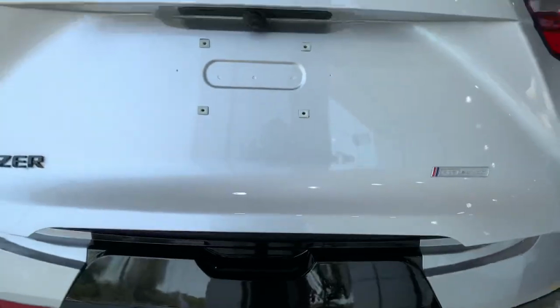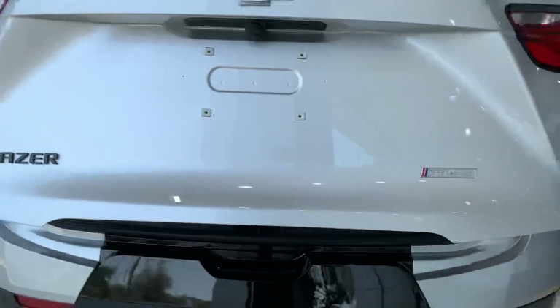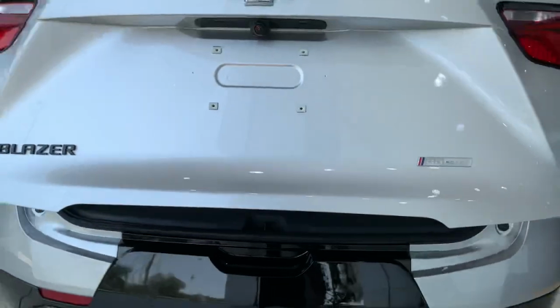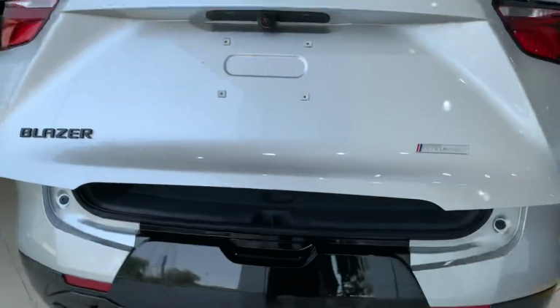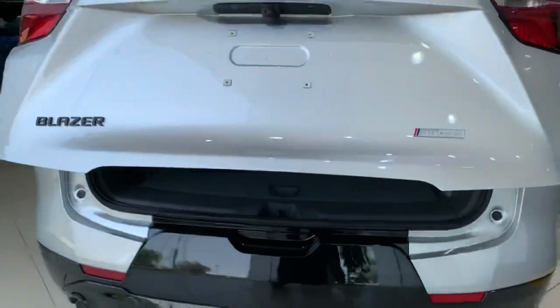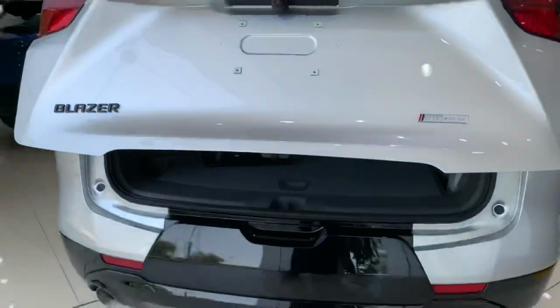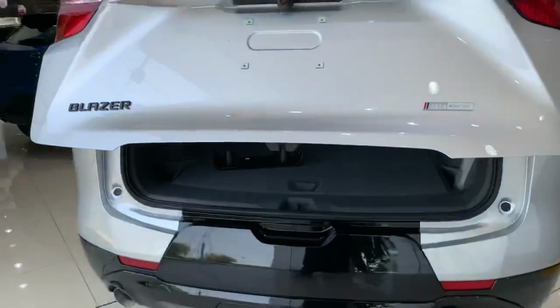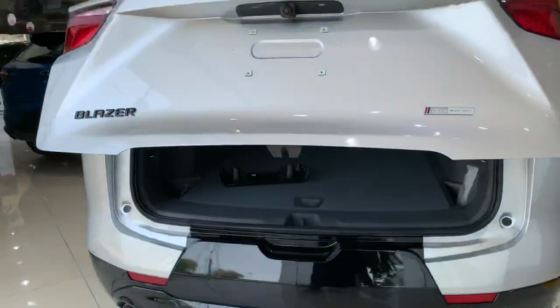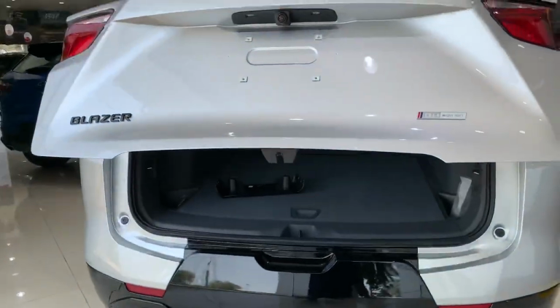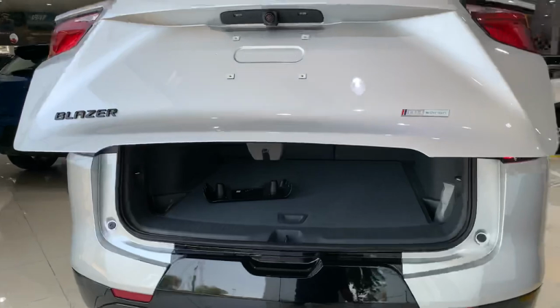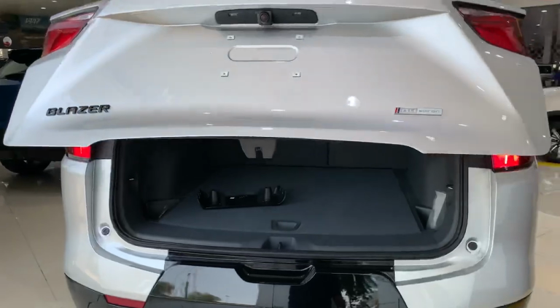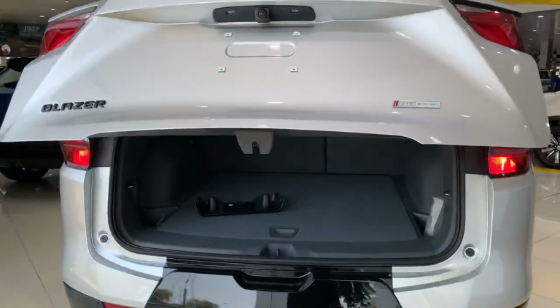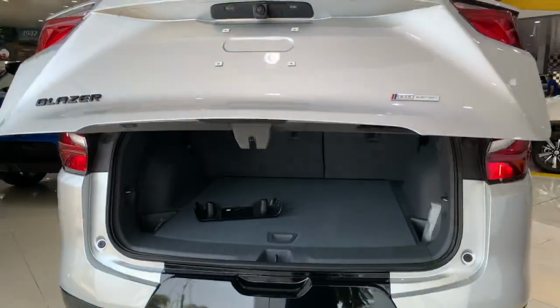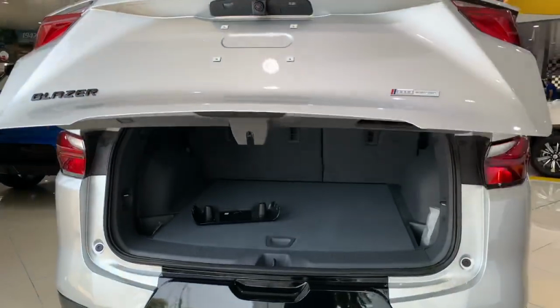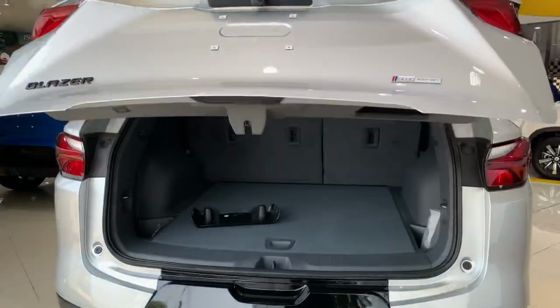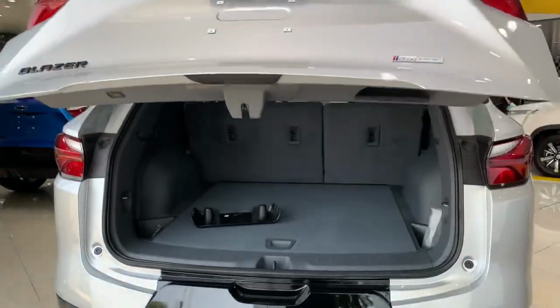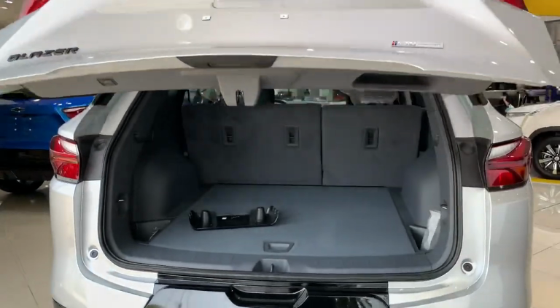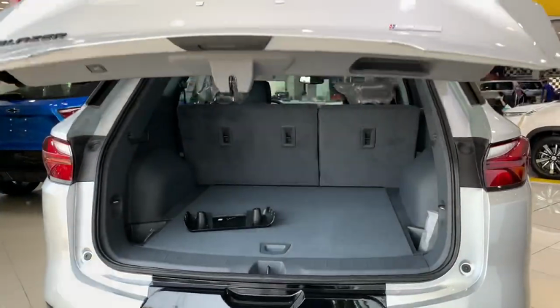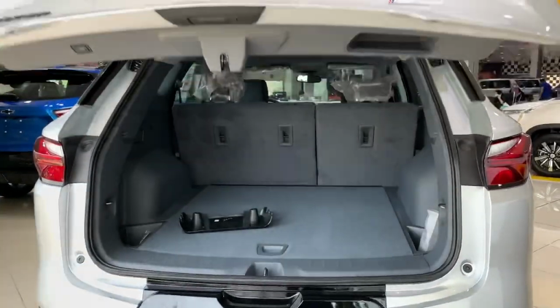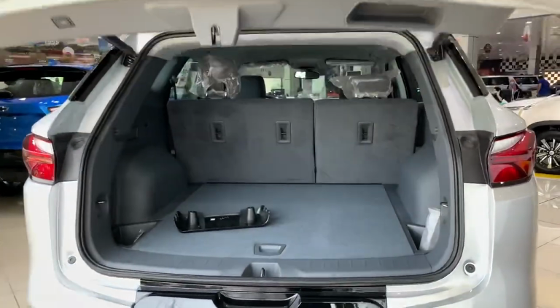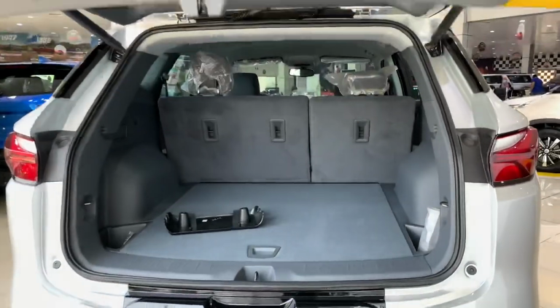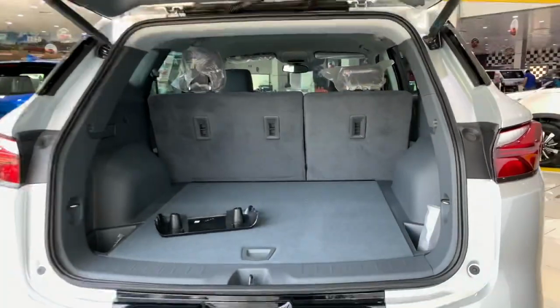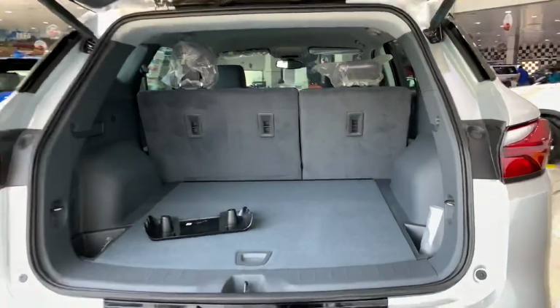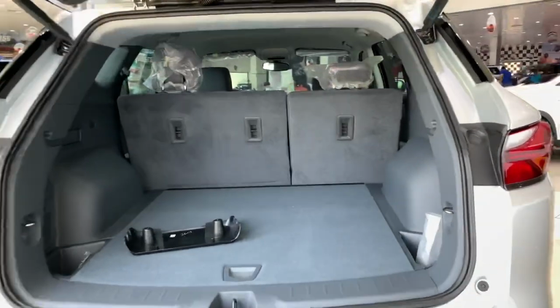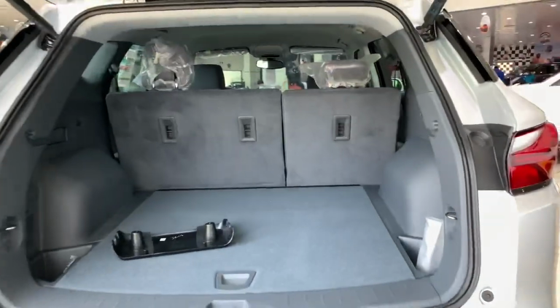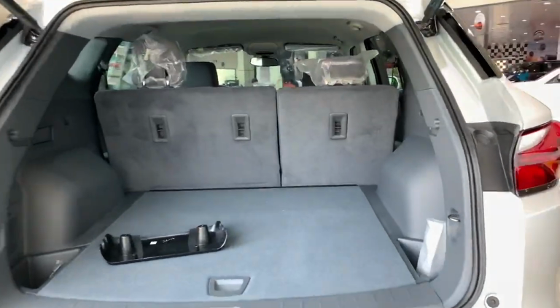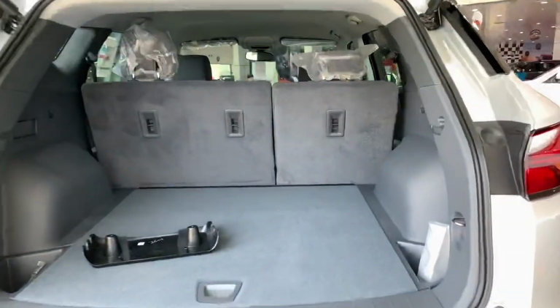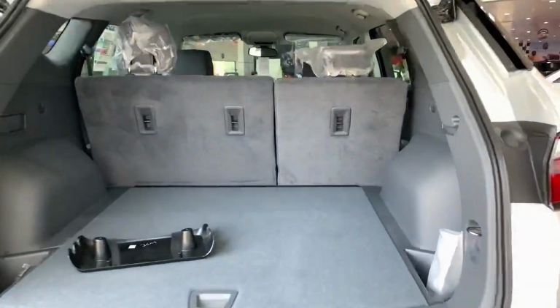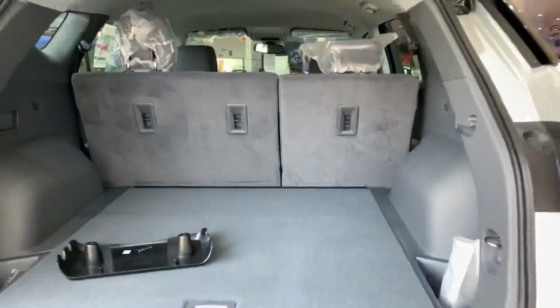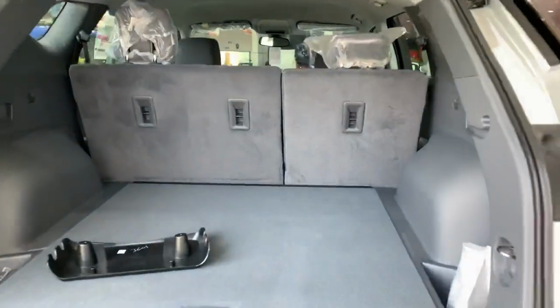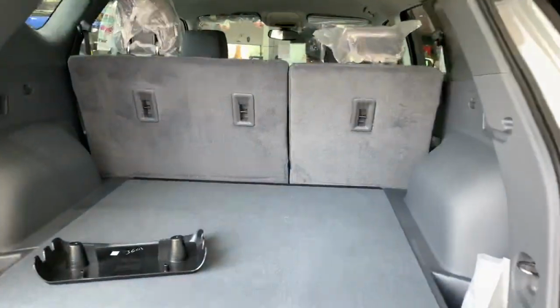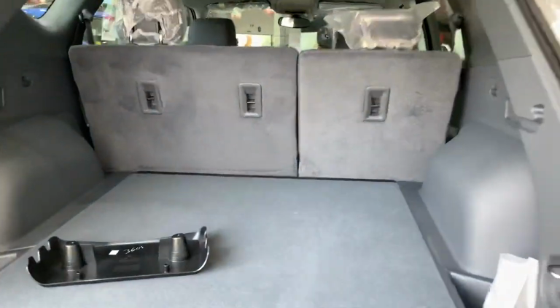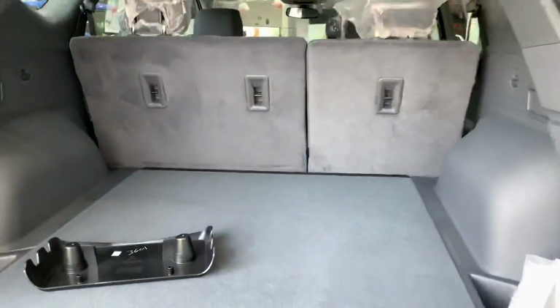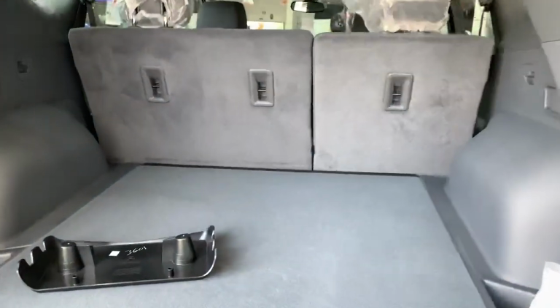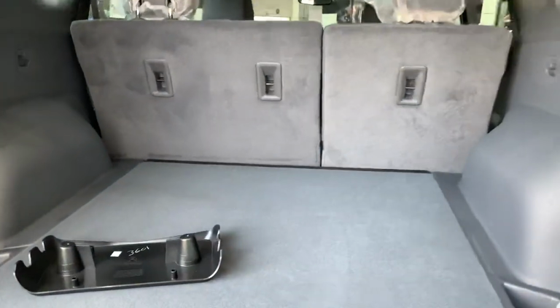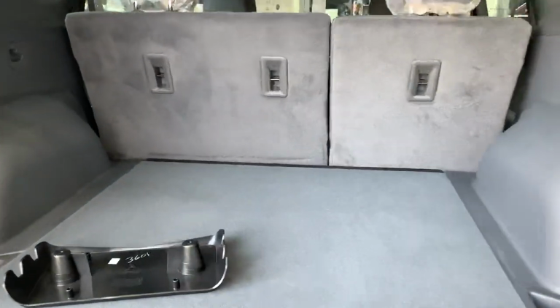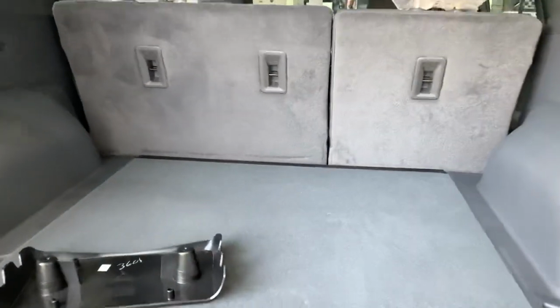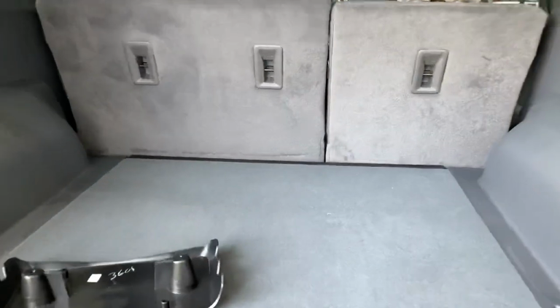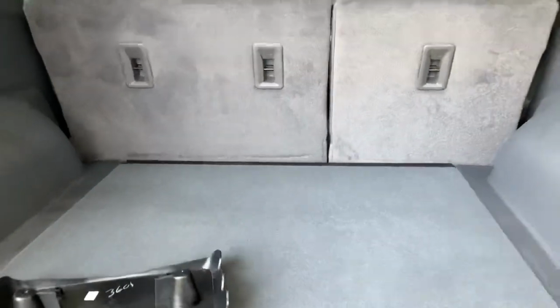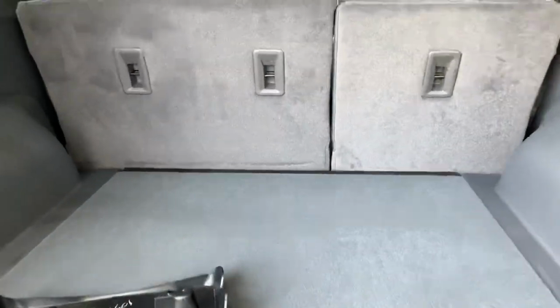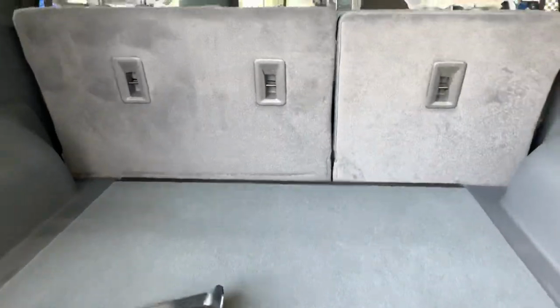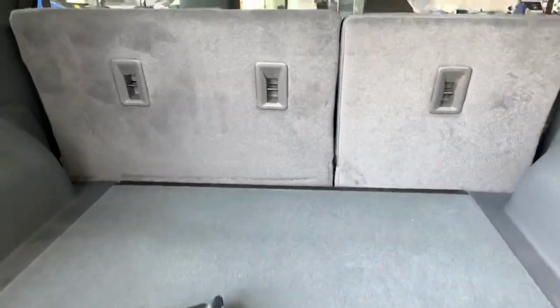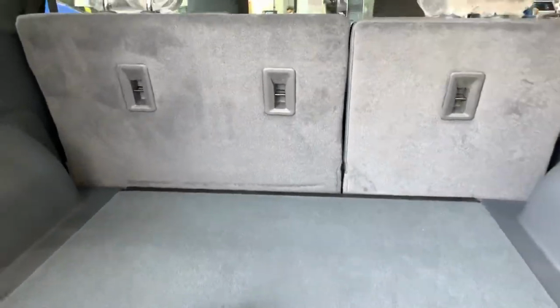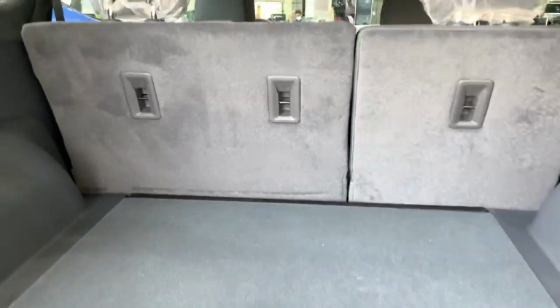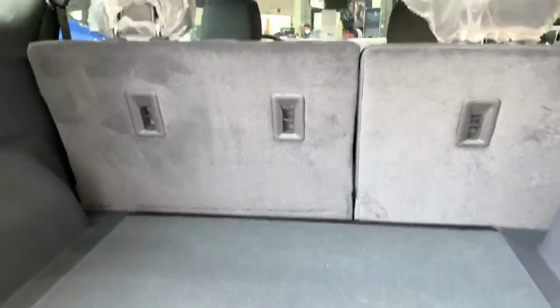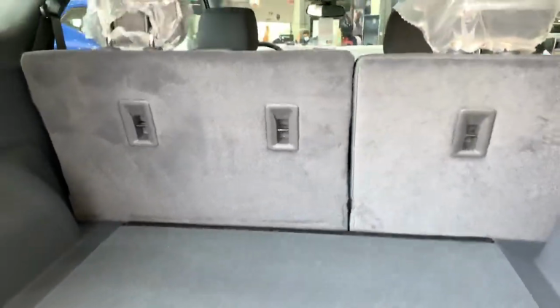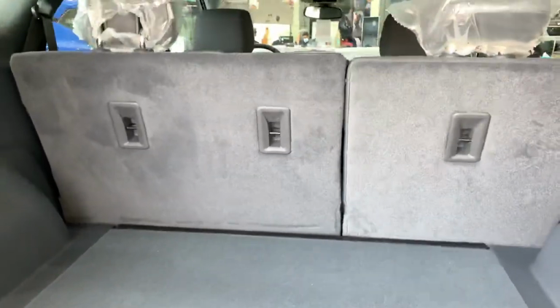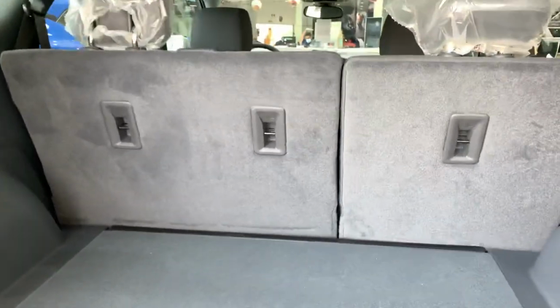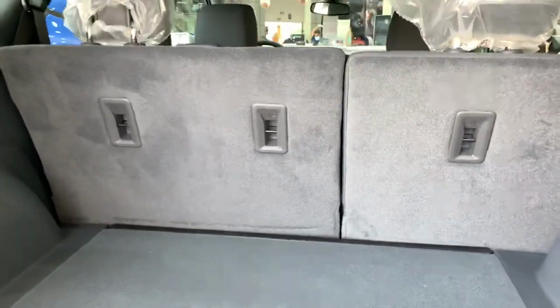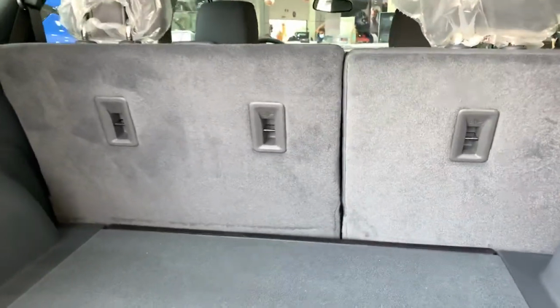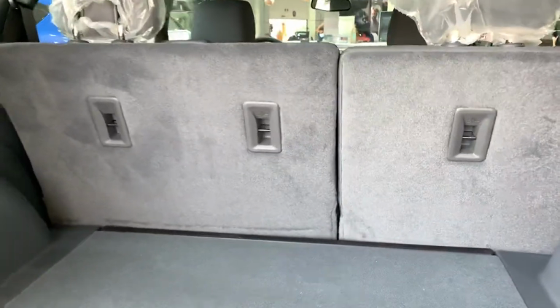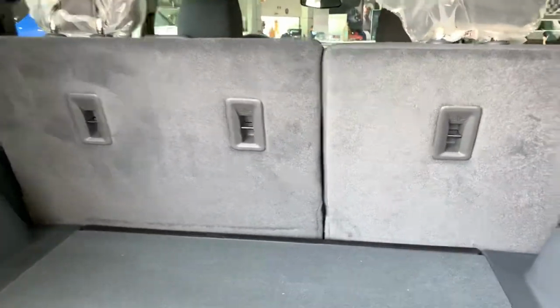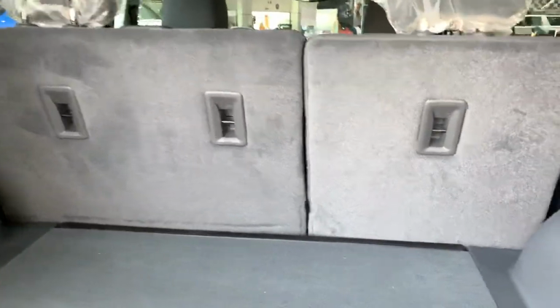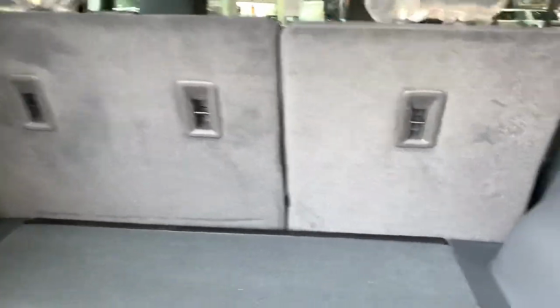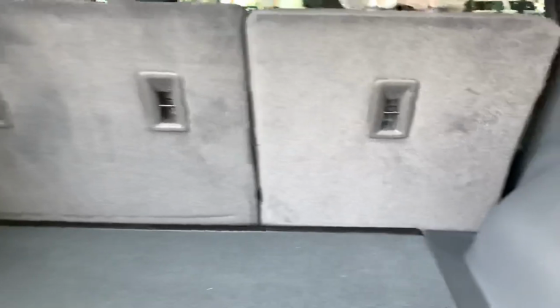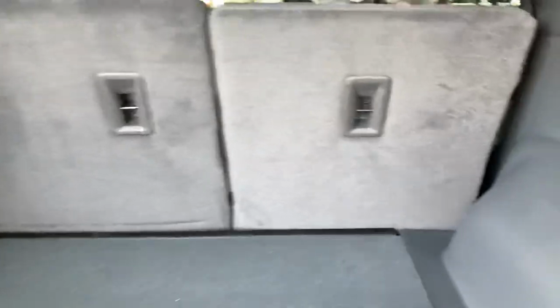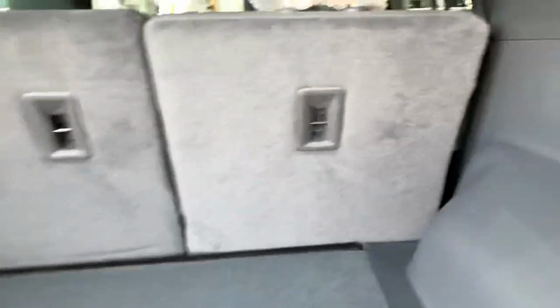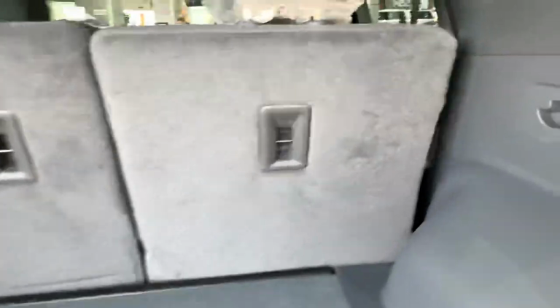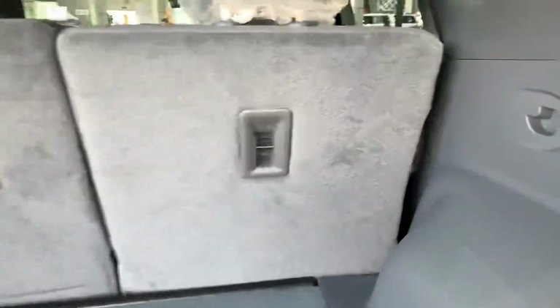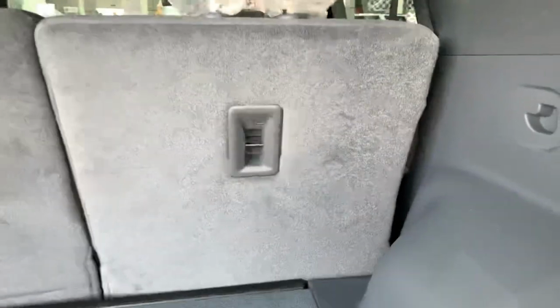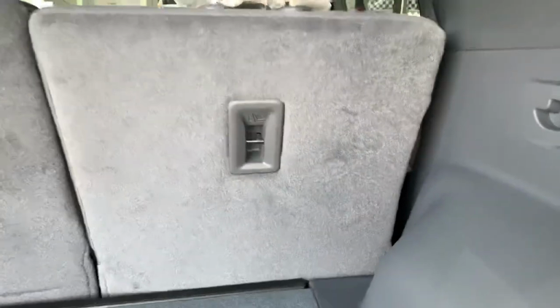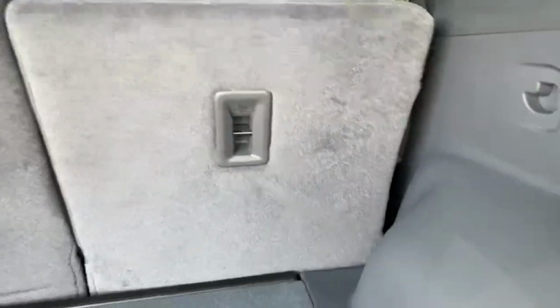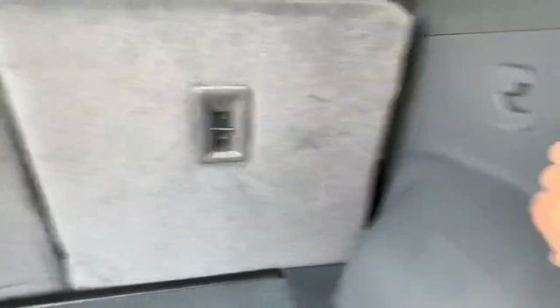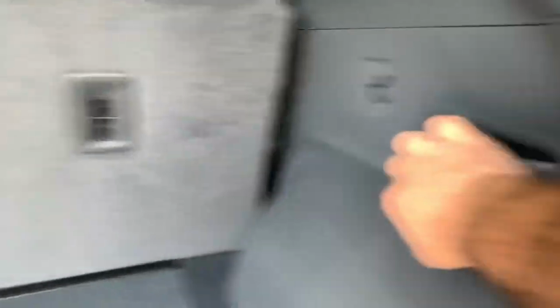Again, this is an automatic boot with a very big boot. You can drop the seat.